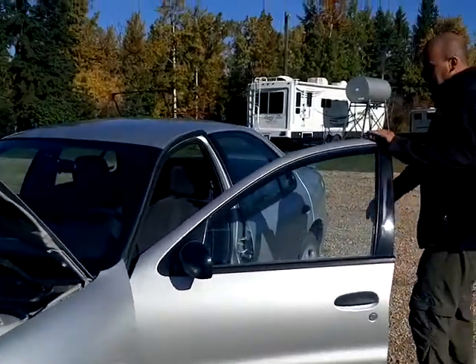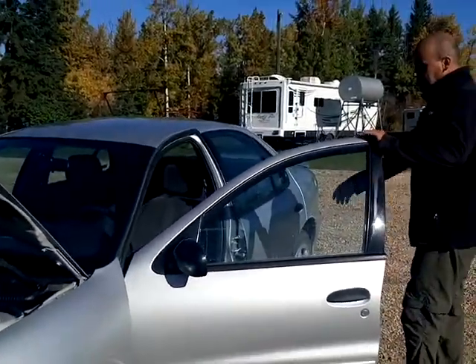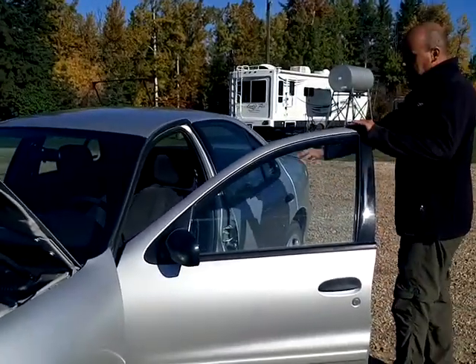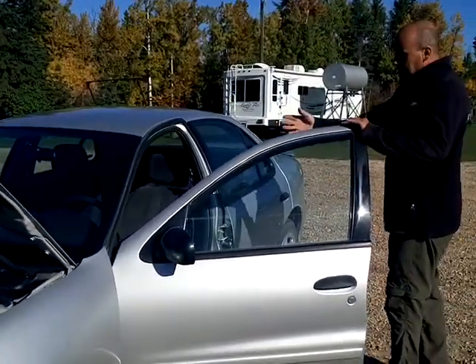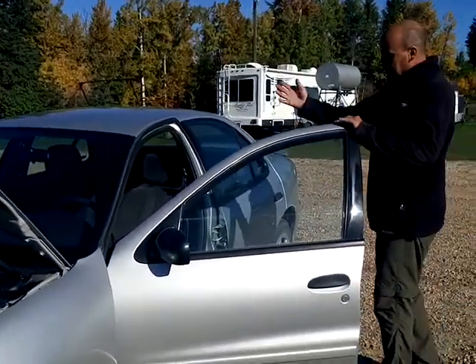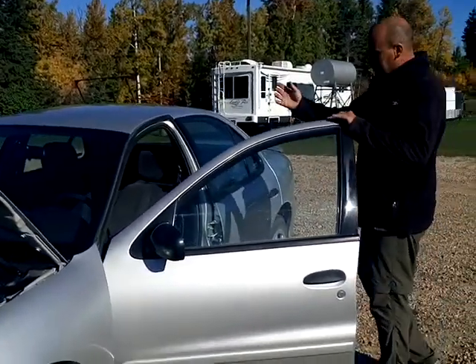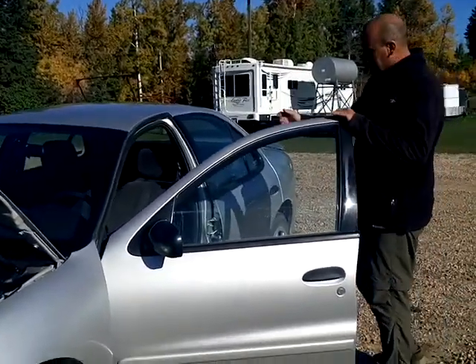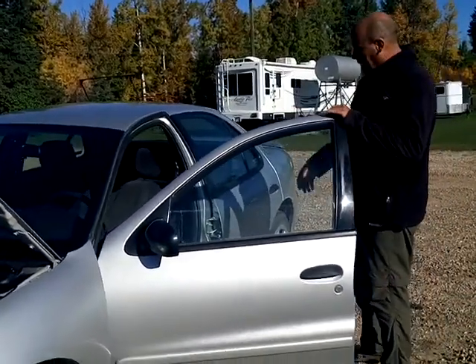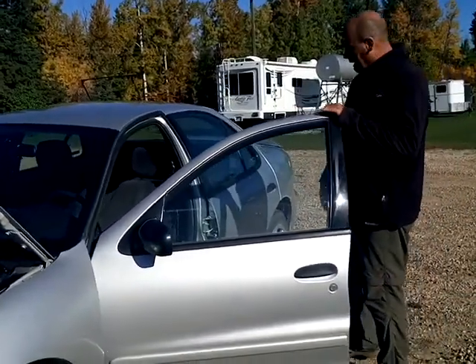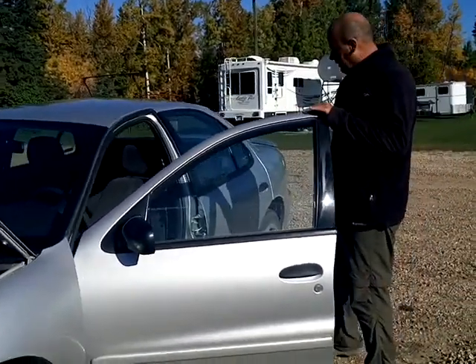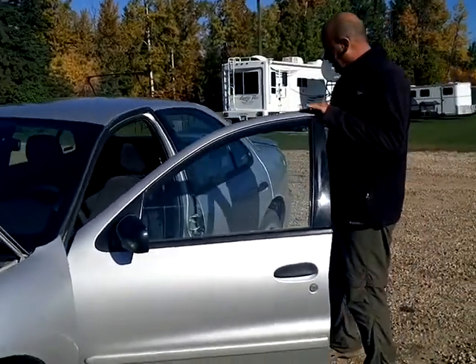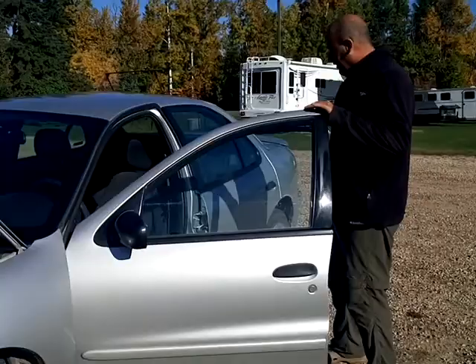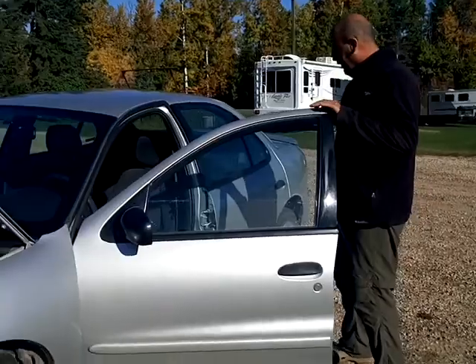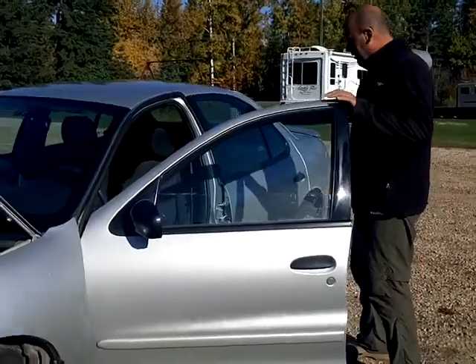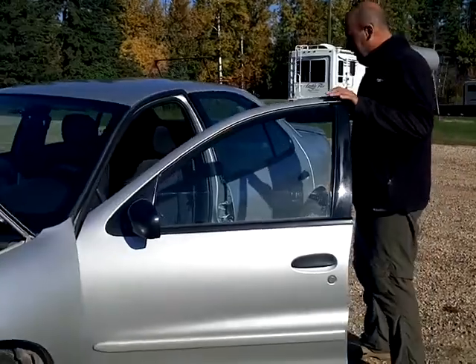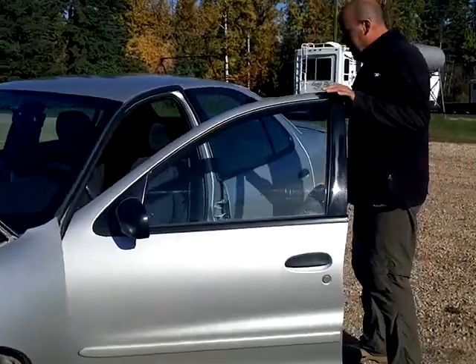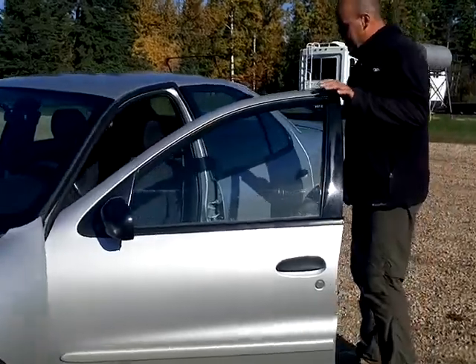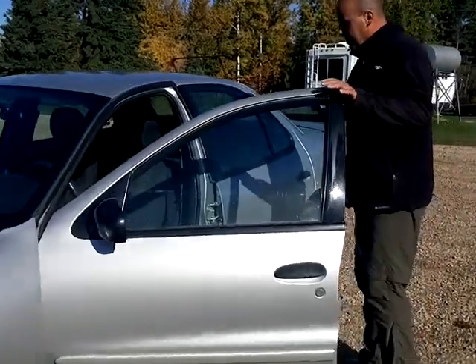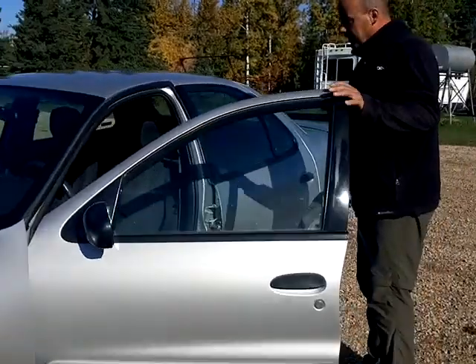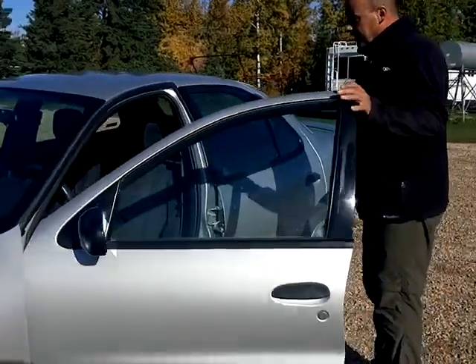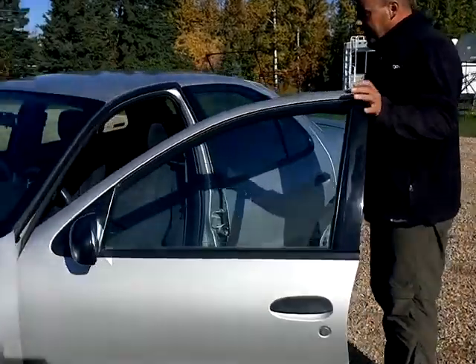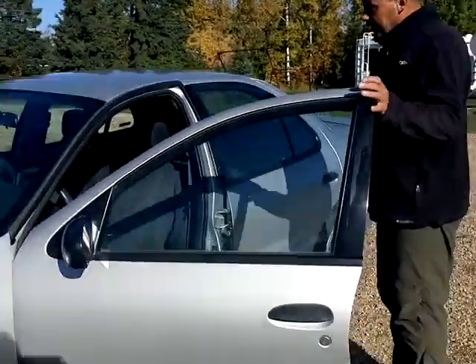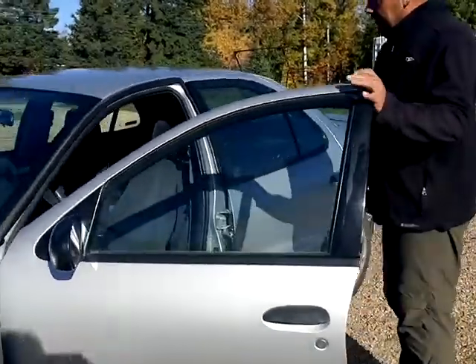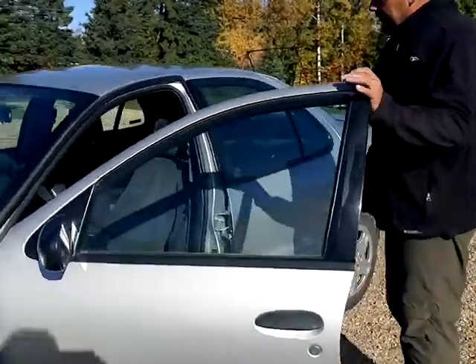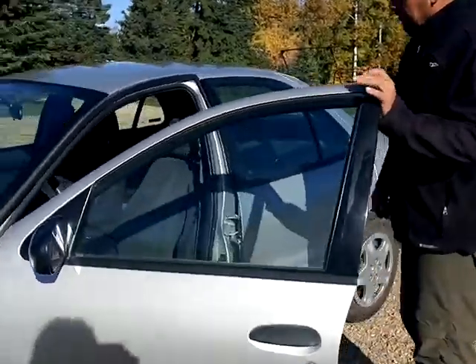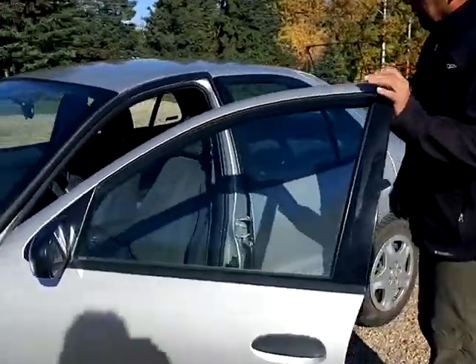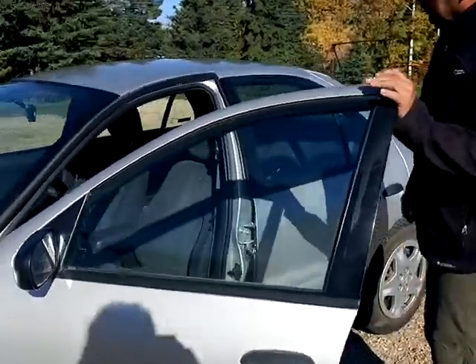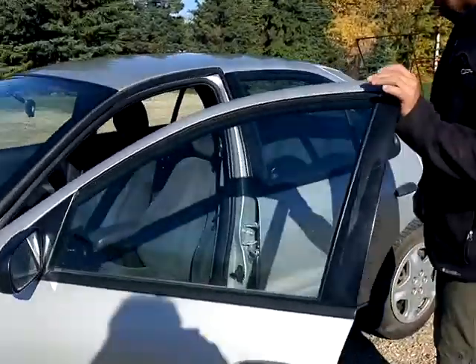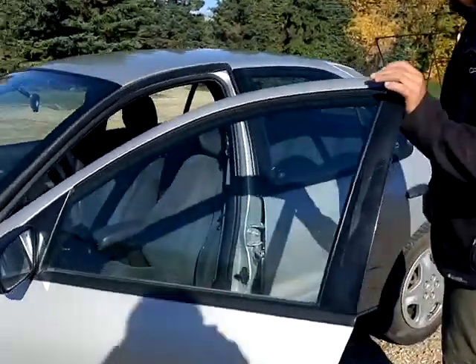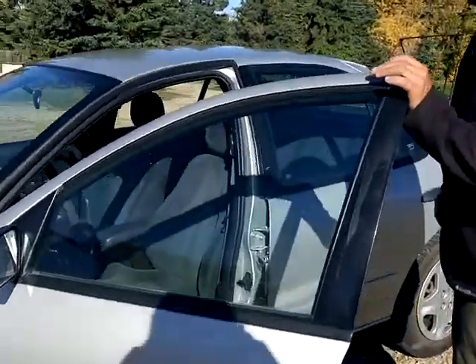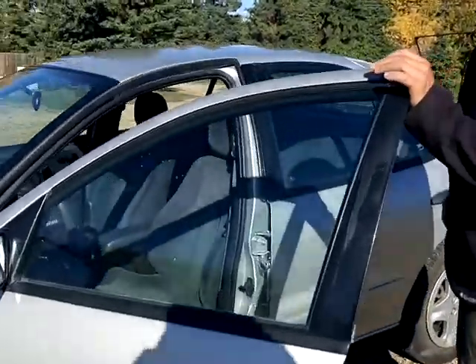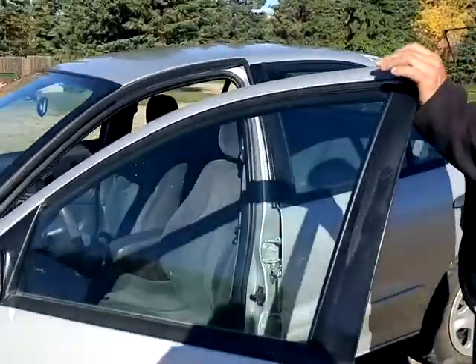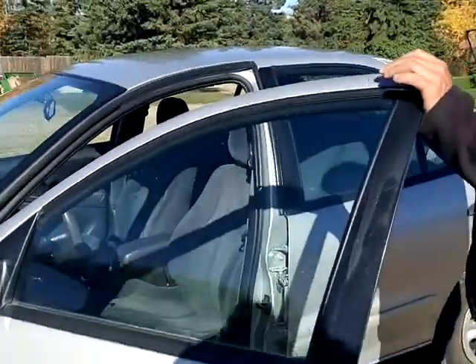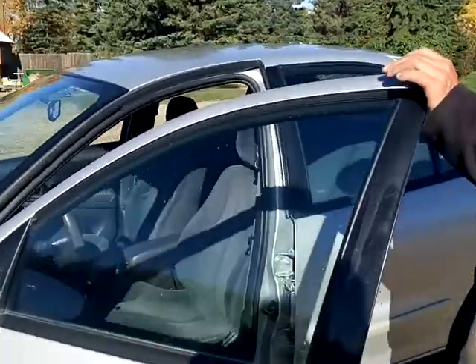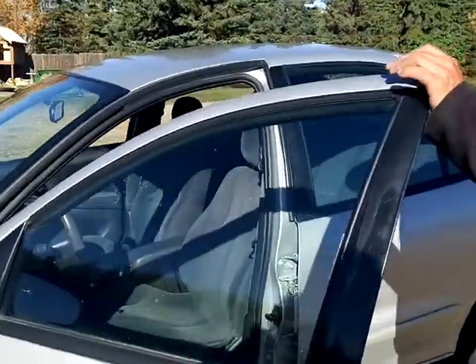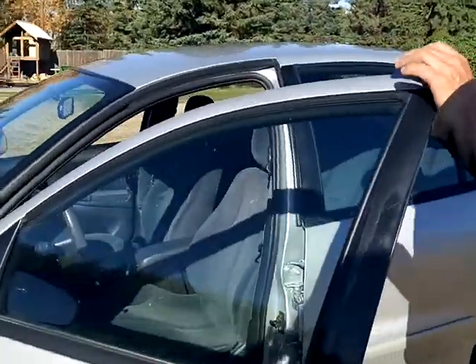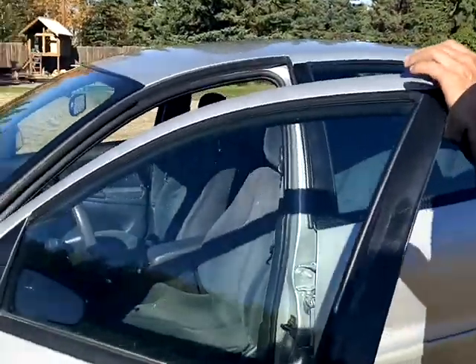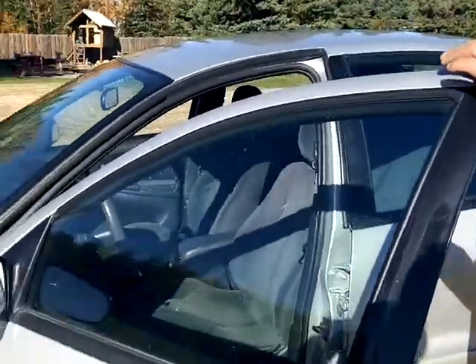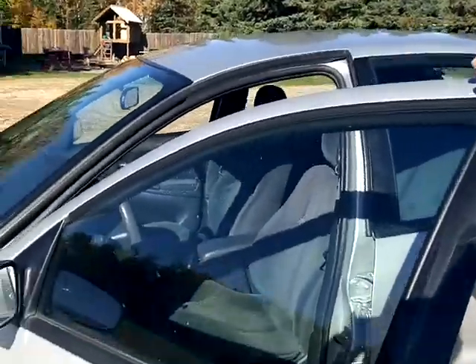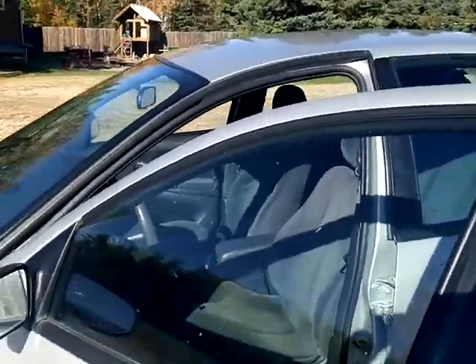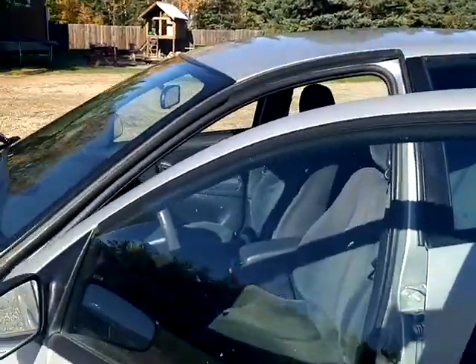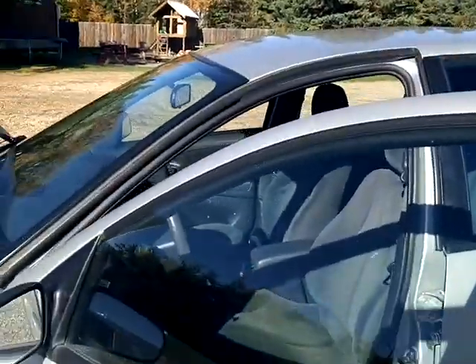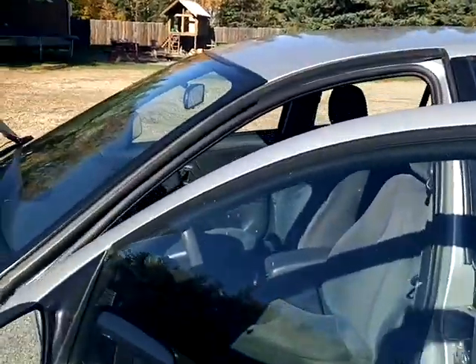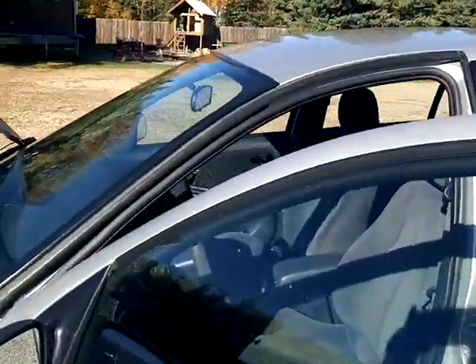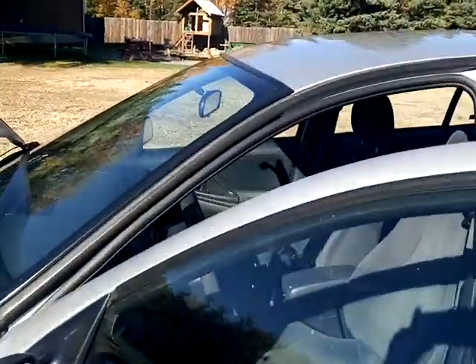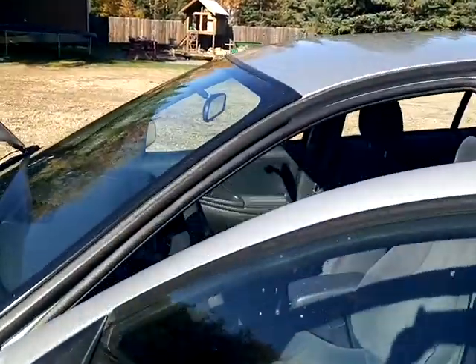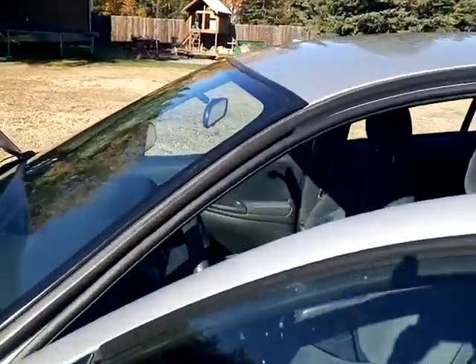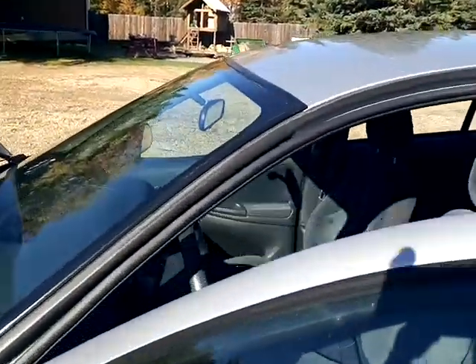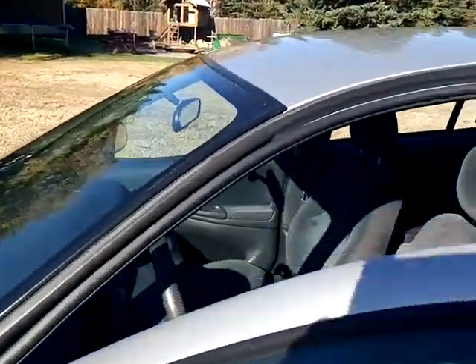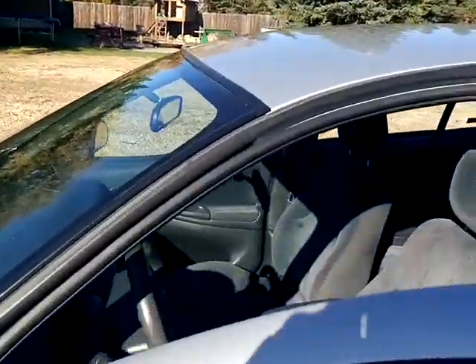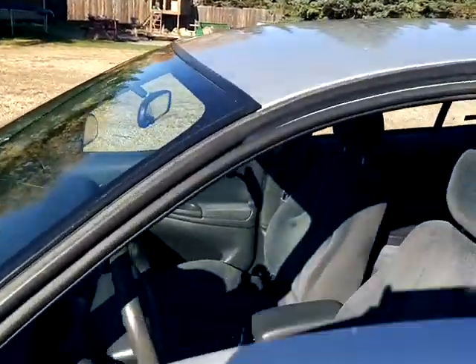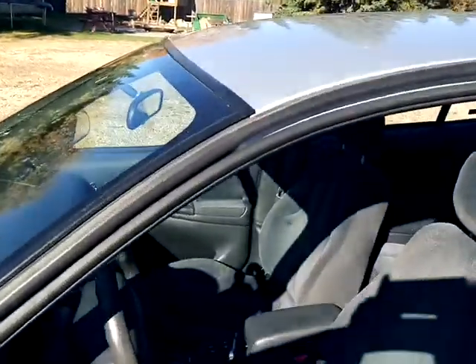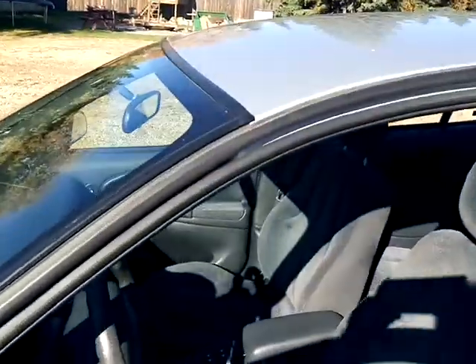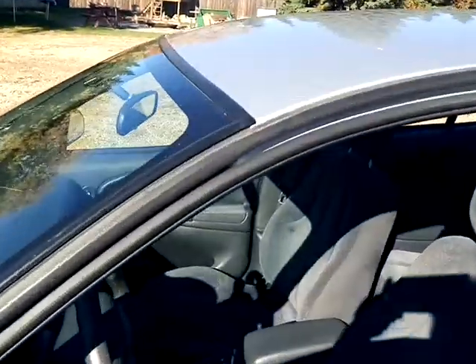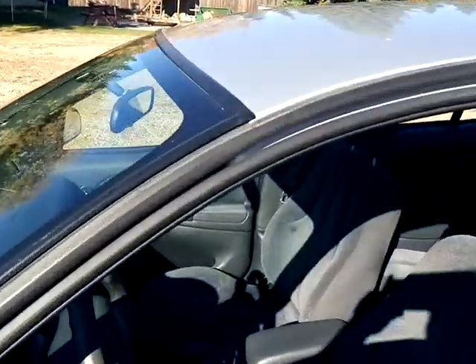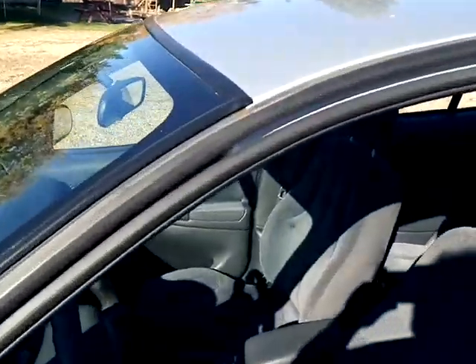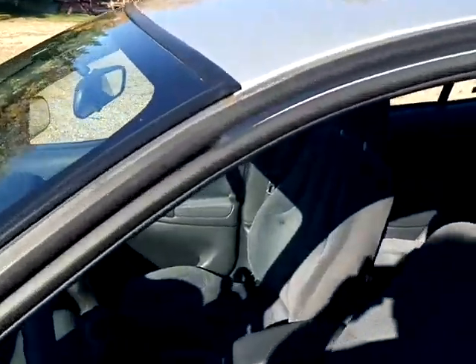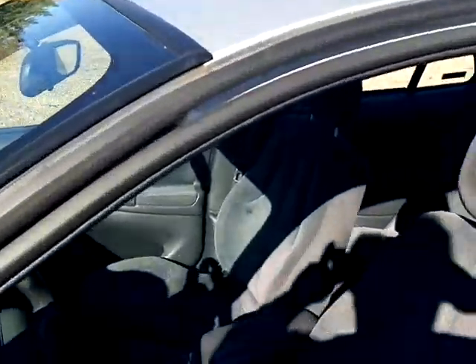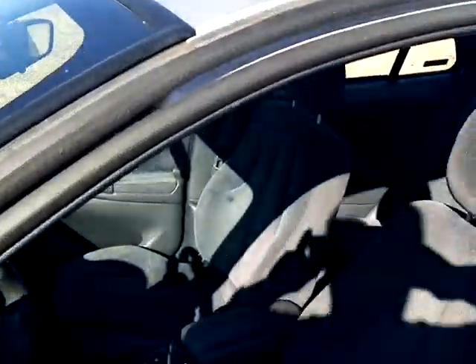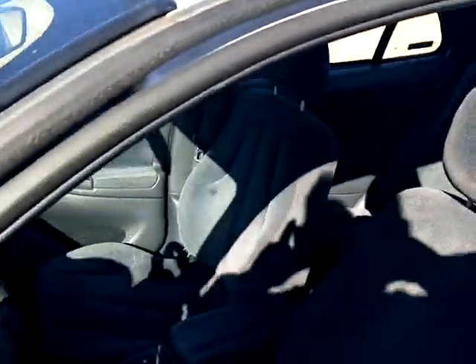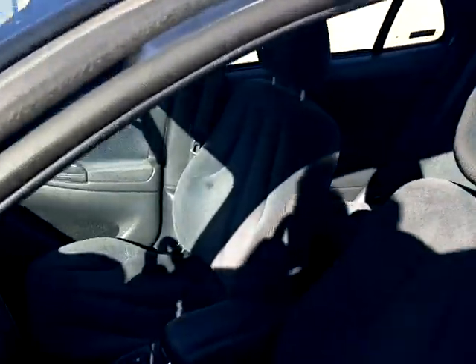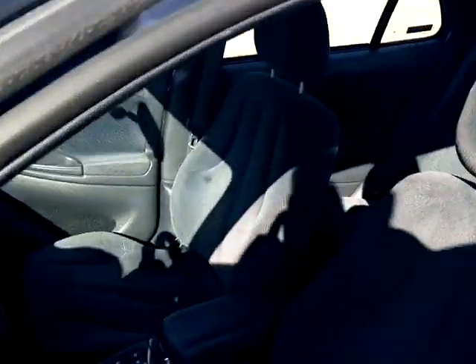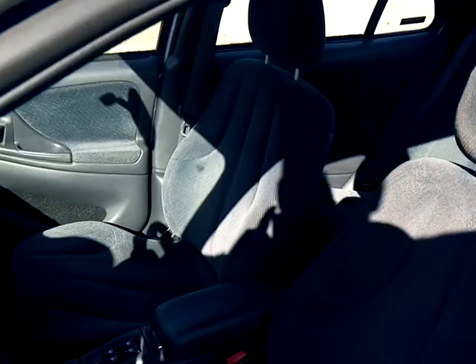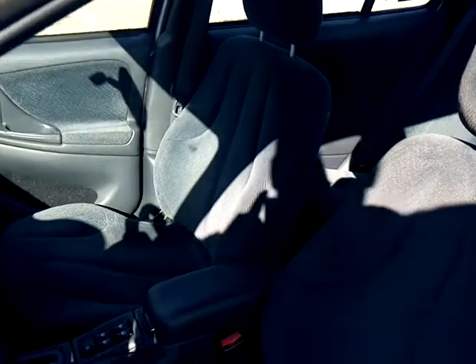Interior is in excellent condition. No stains, no scratches, no tears. Just perfect.